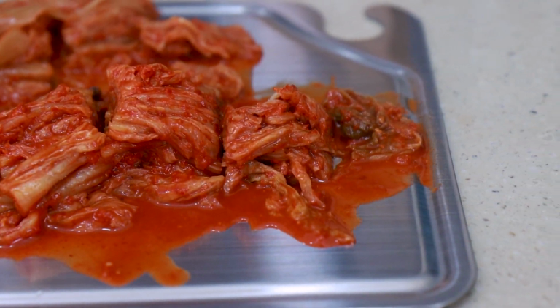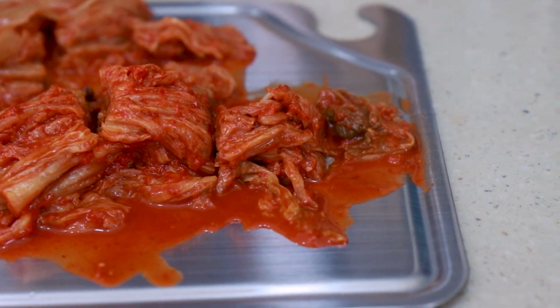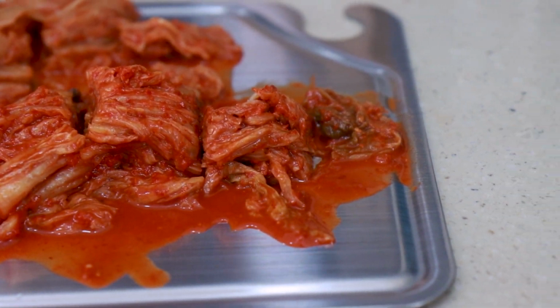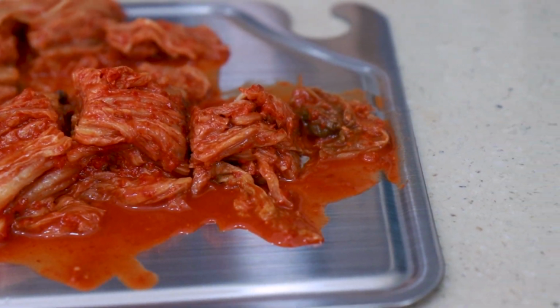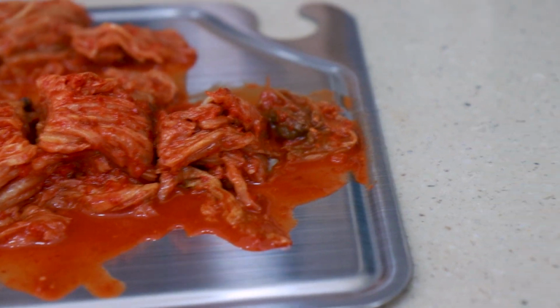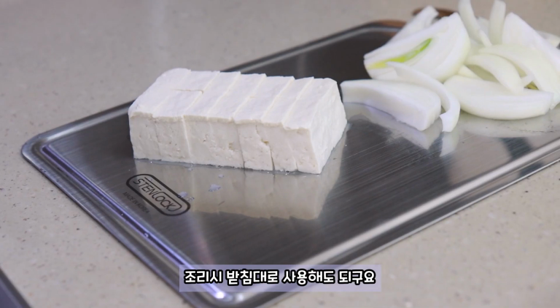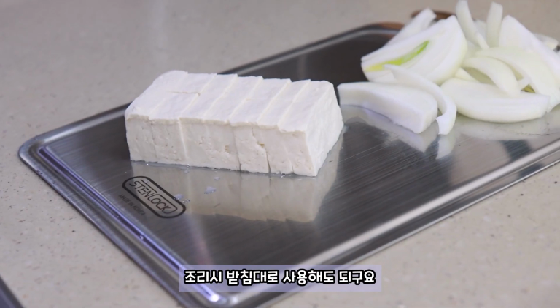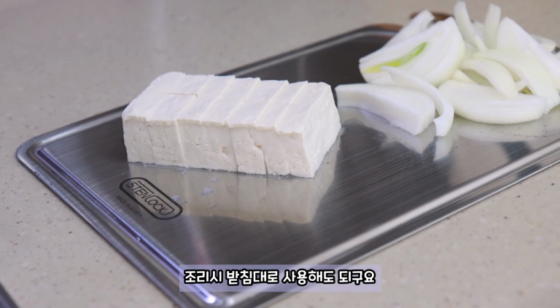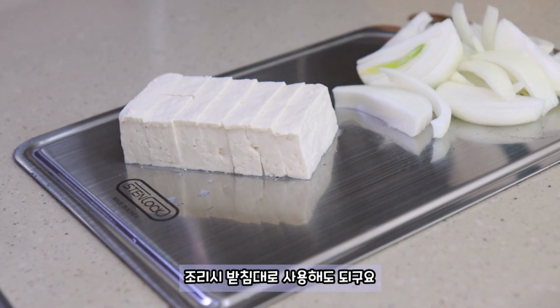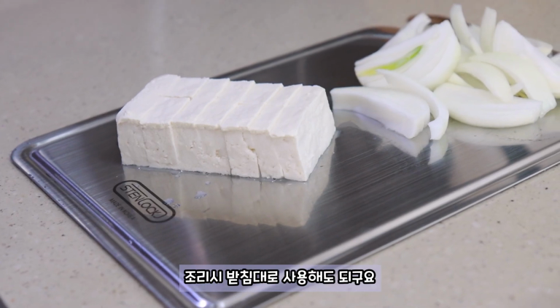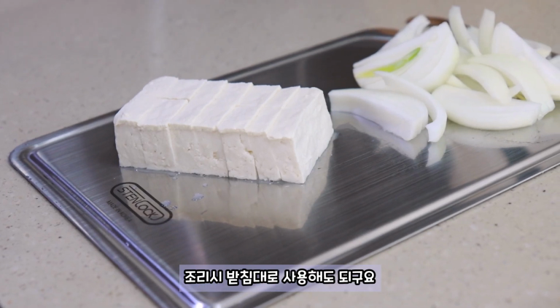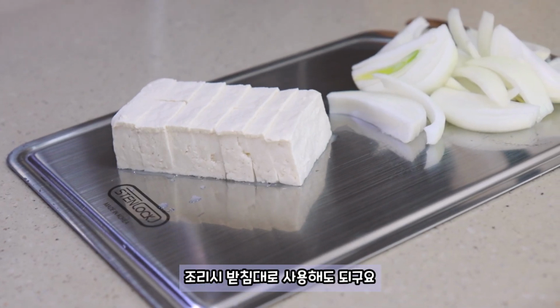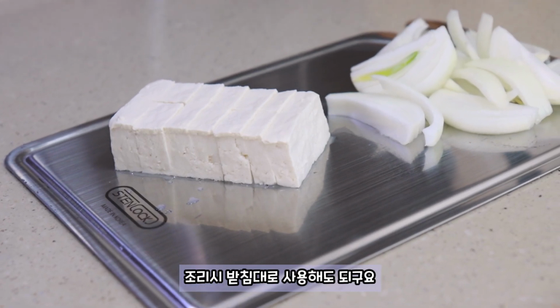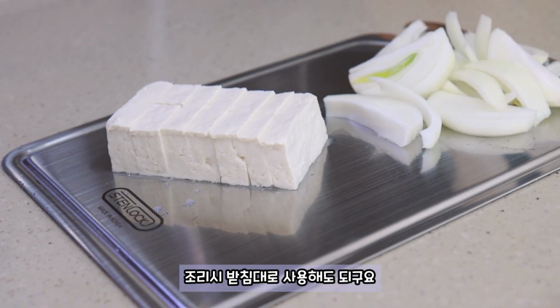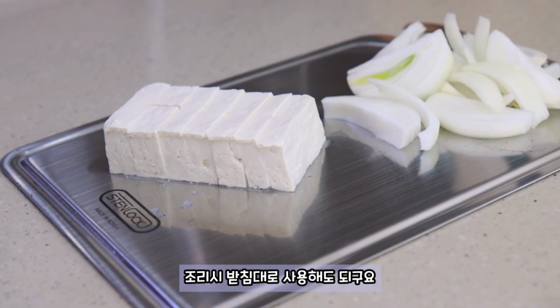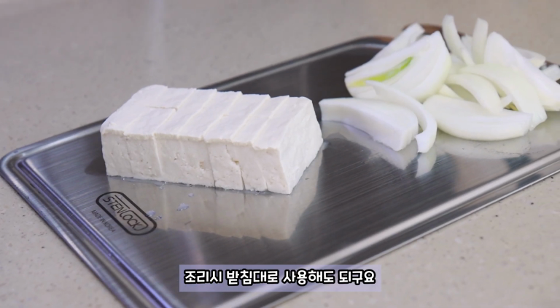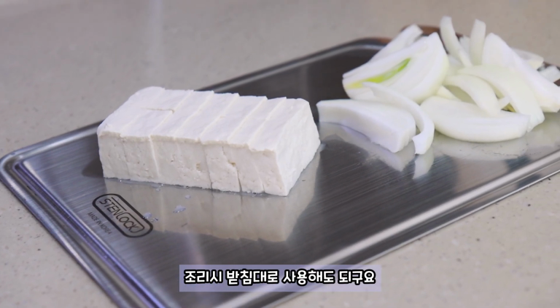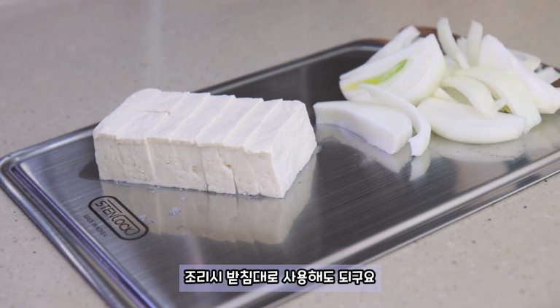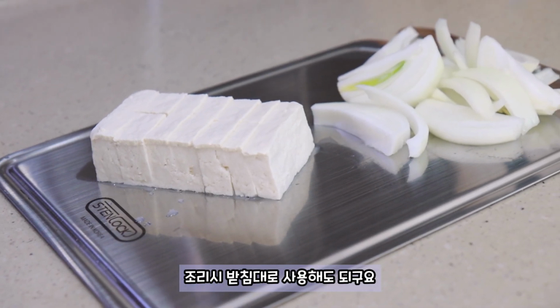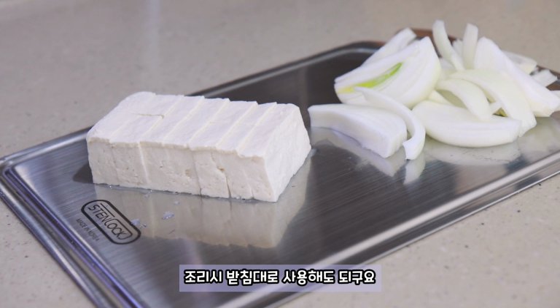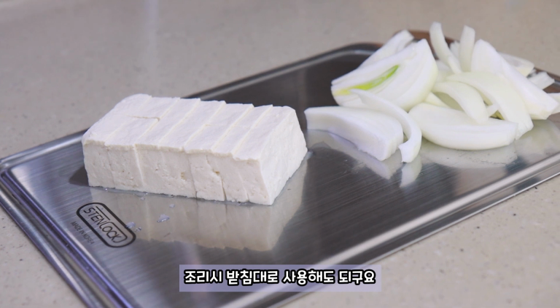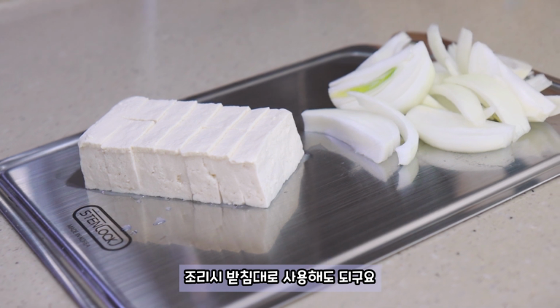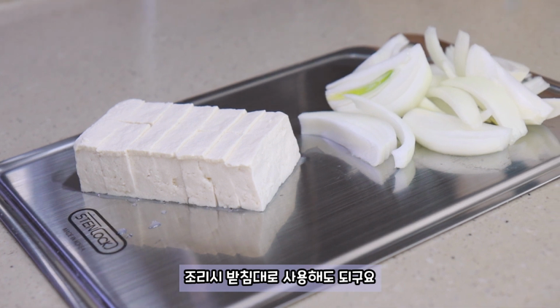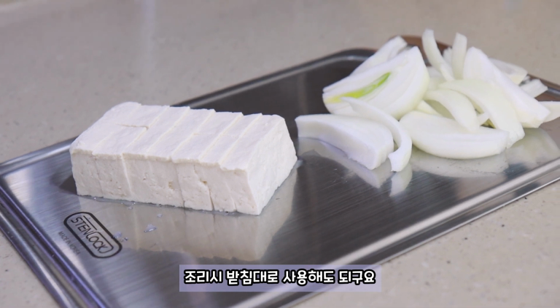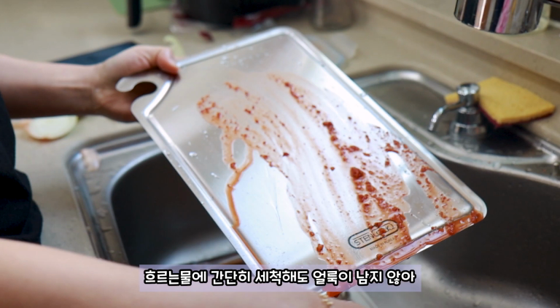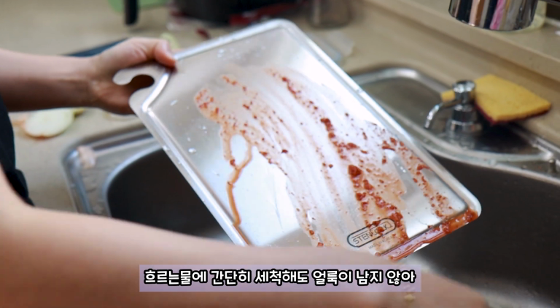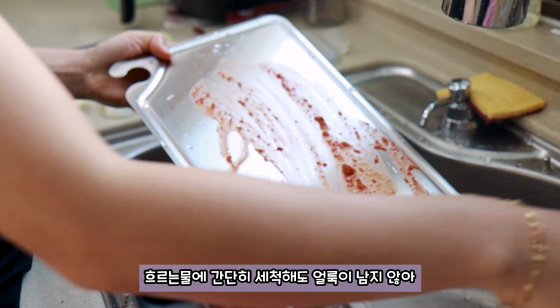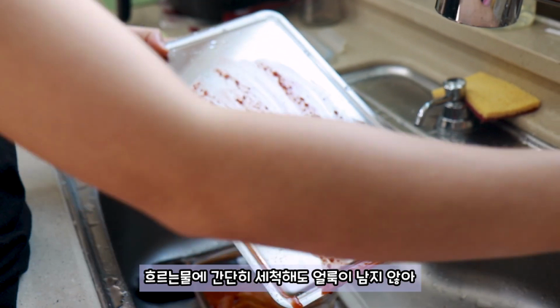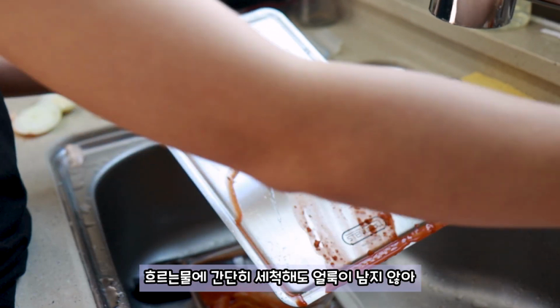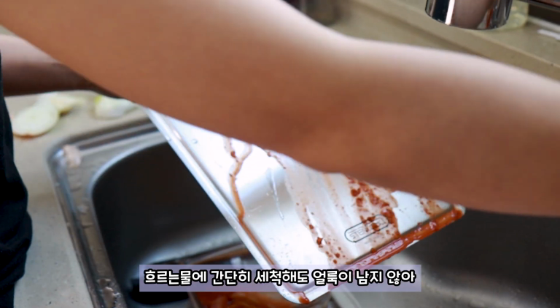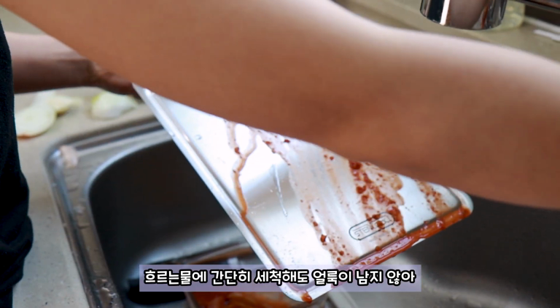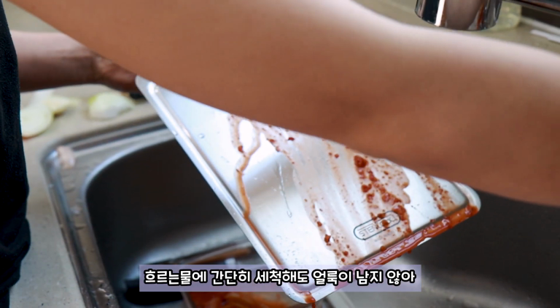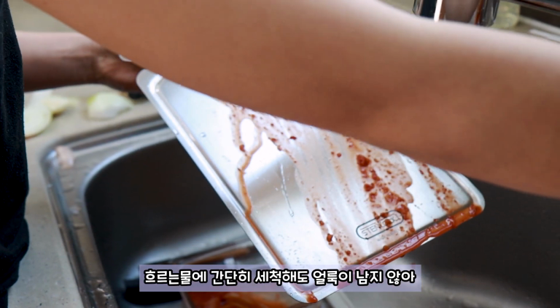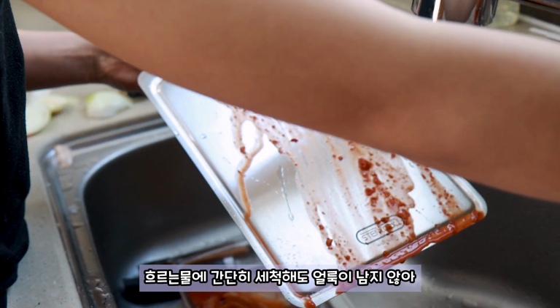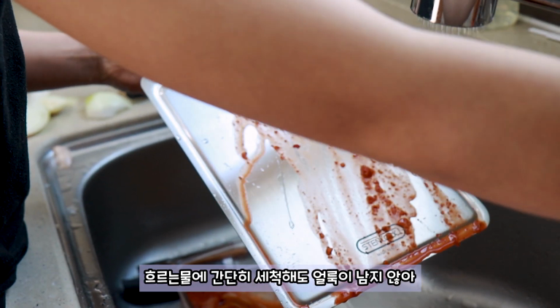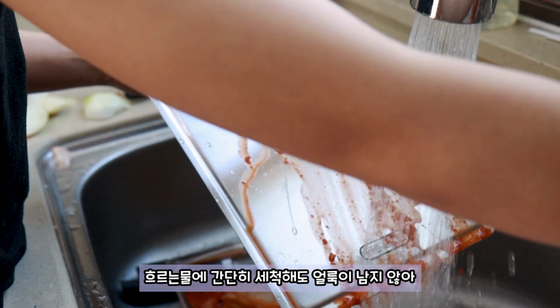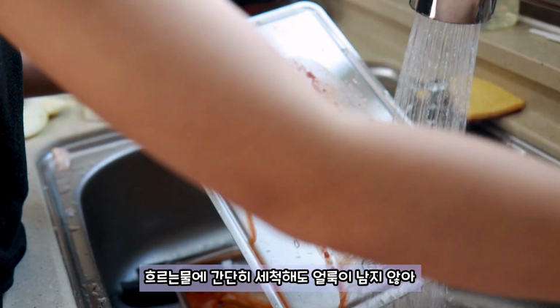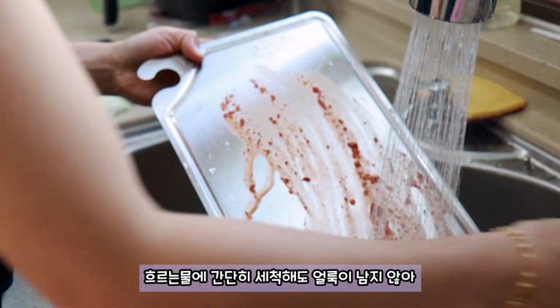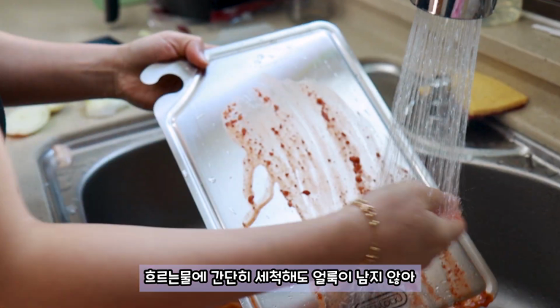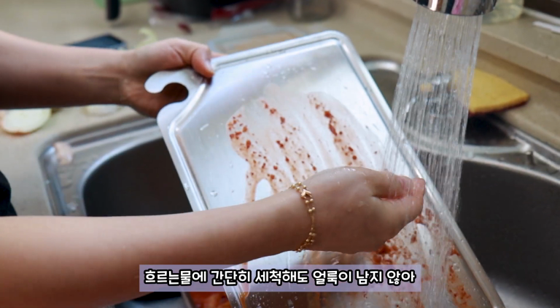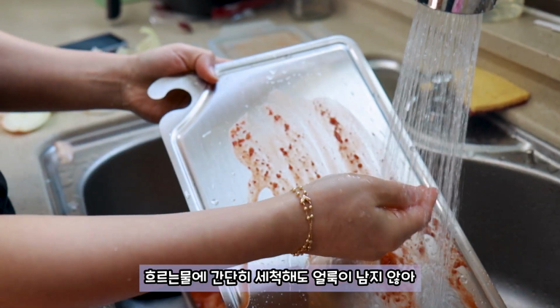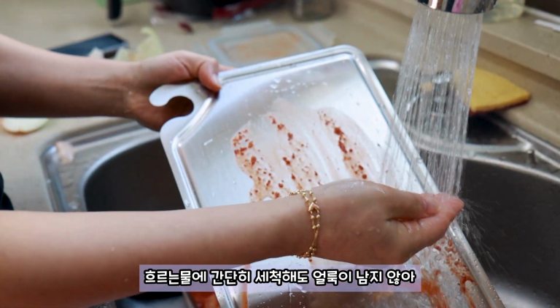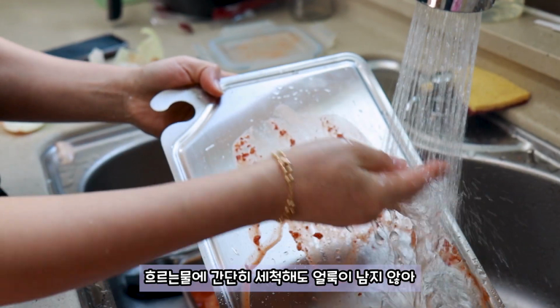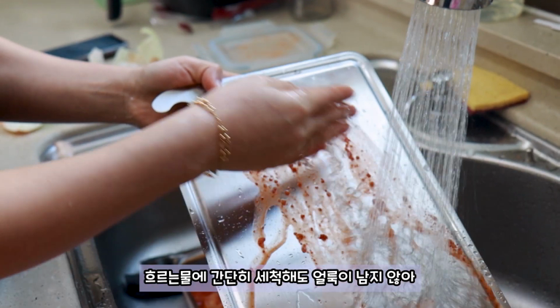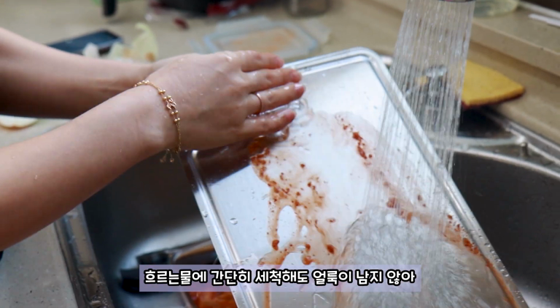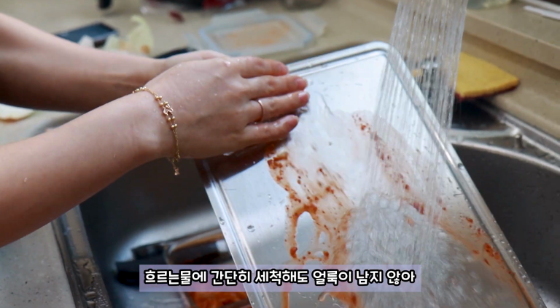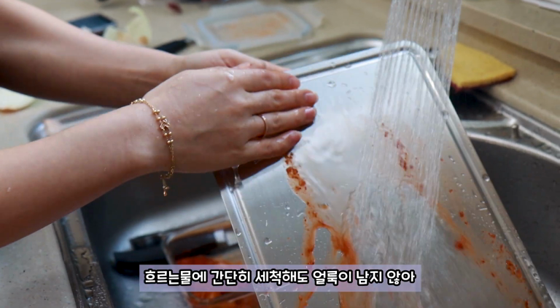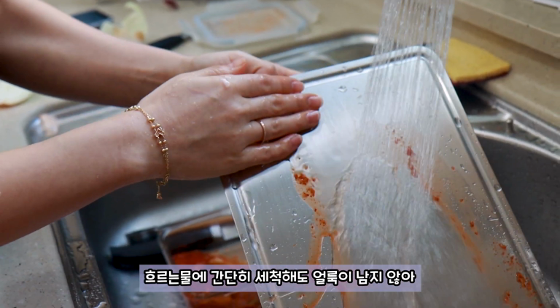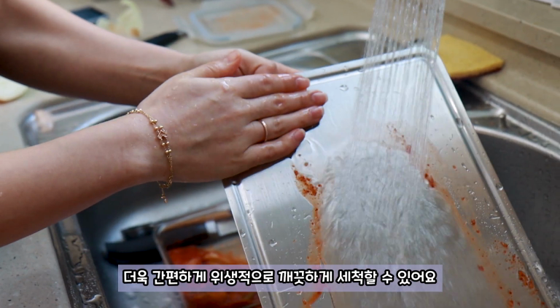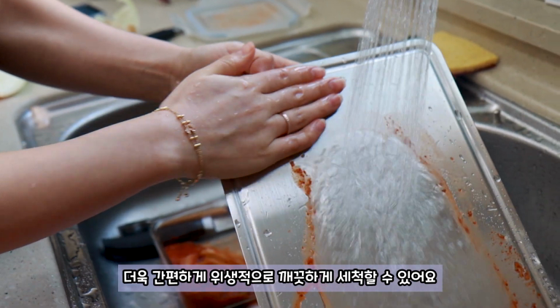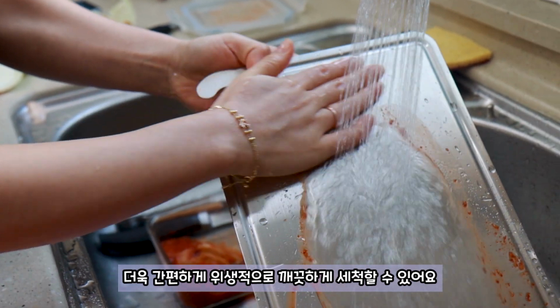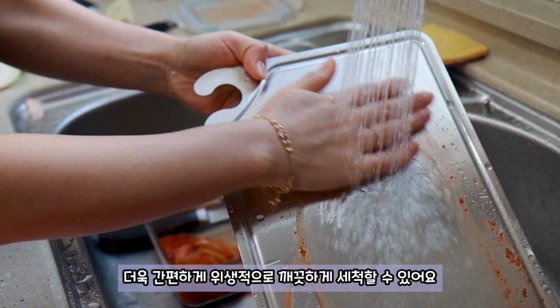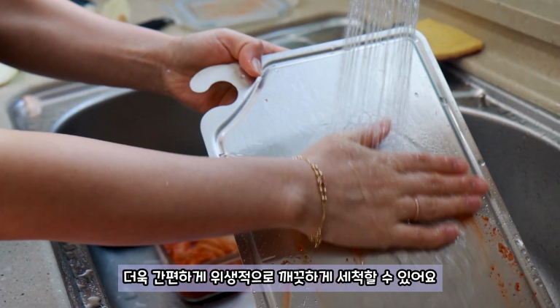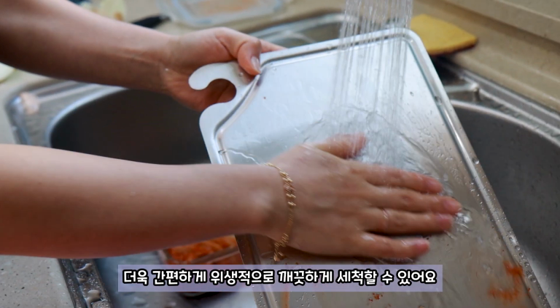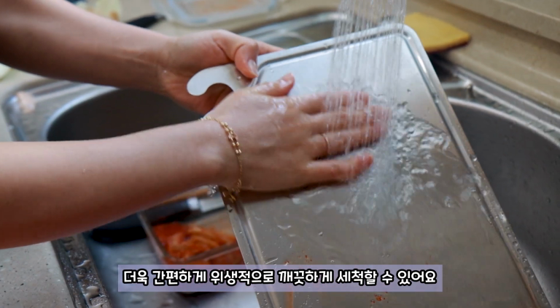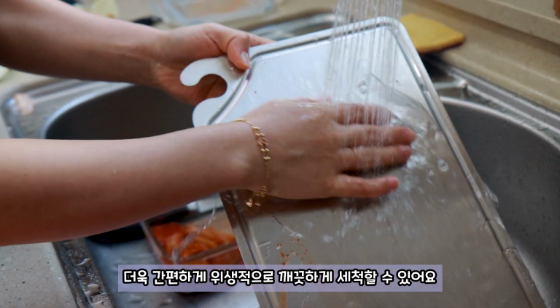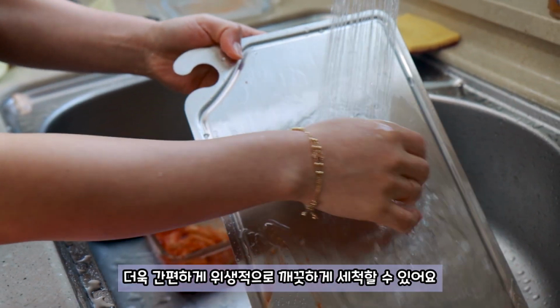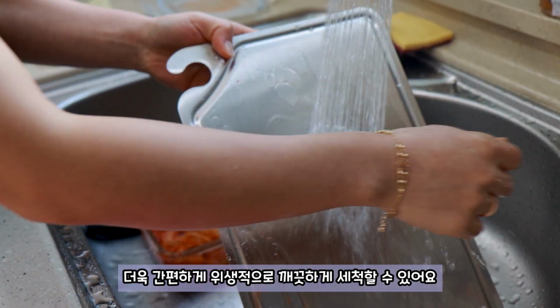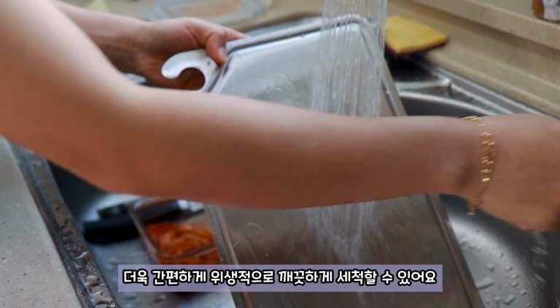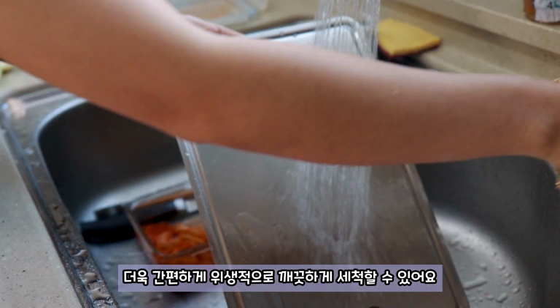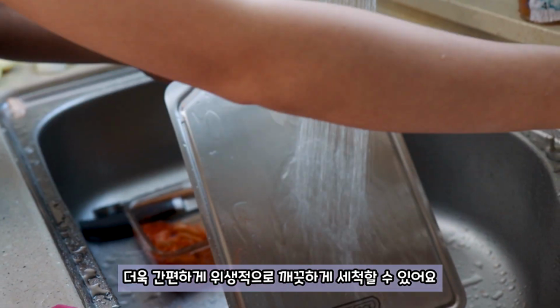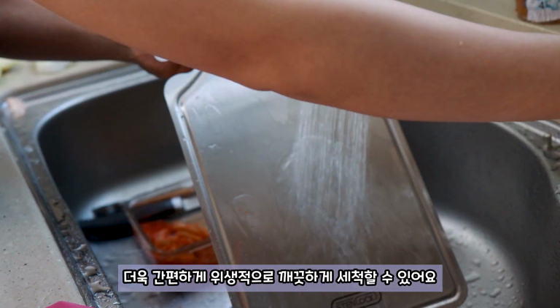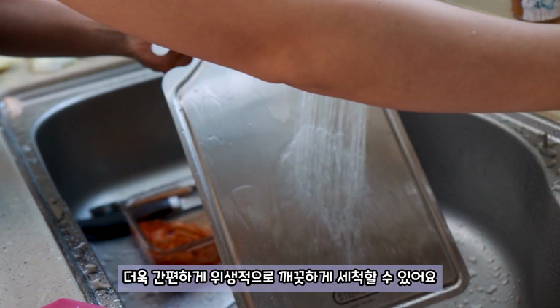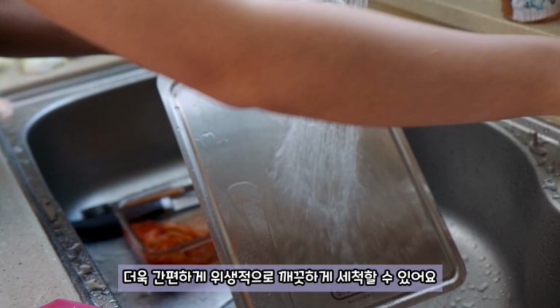I'll use it. I can use it. It's a lot of oil. It's not a lot easier to clean up.